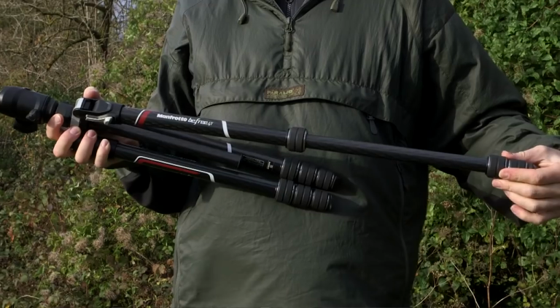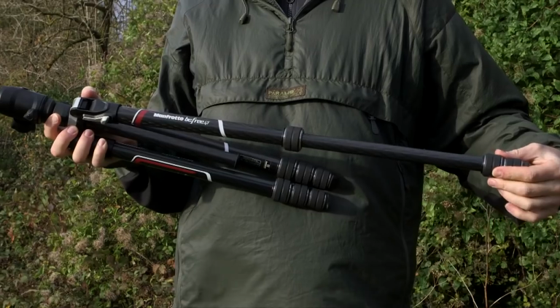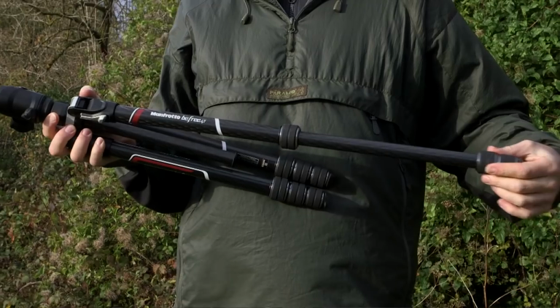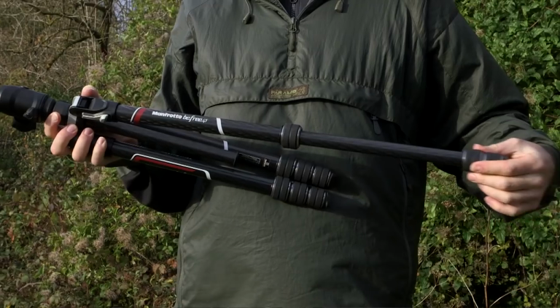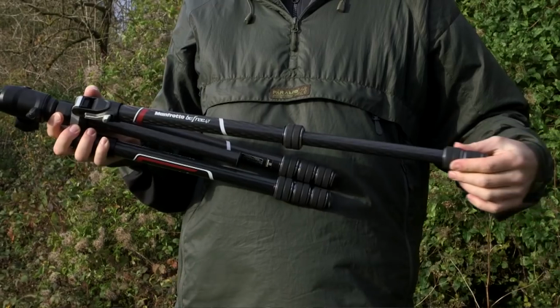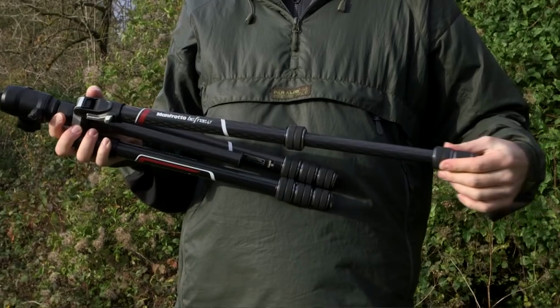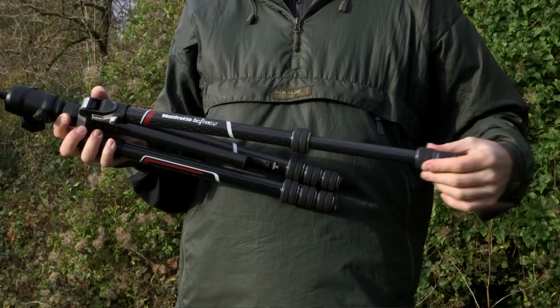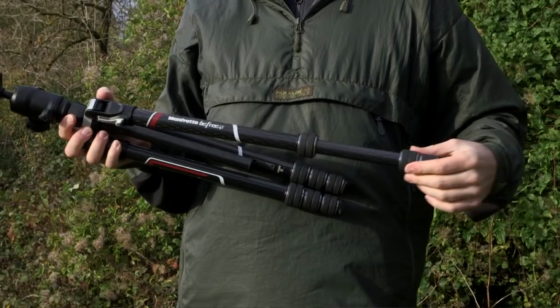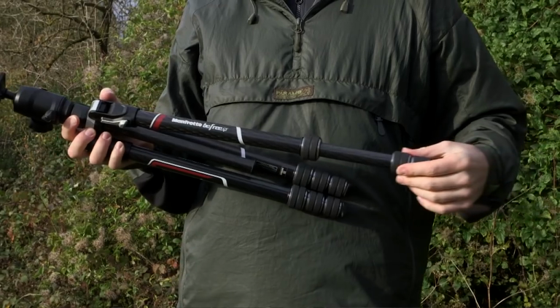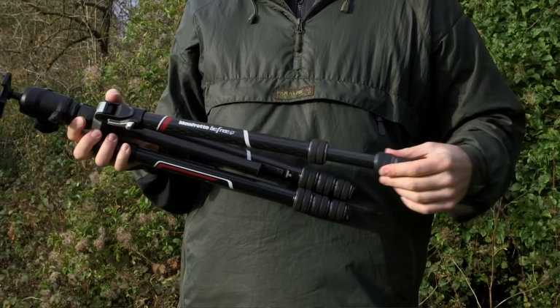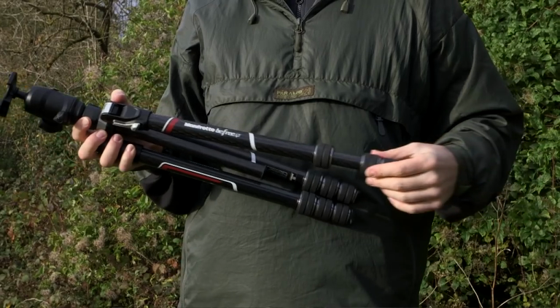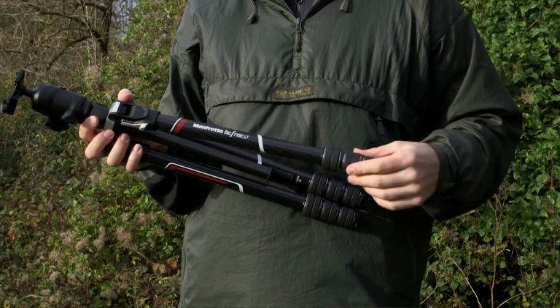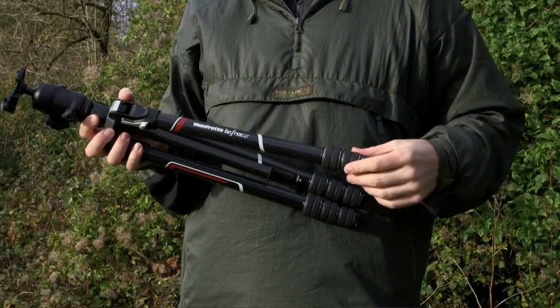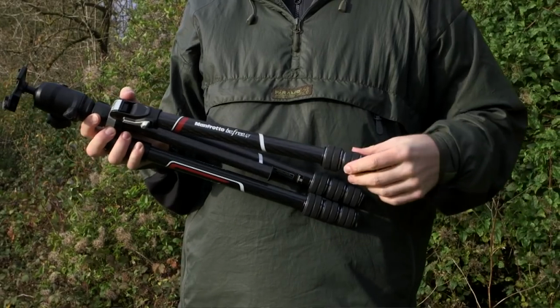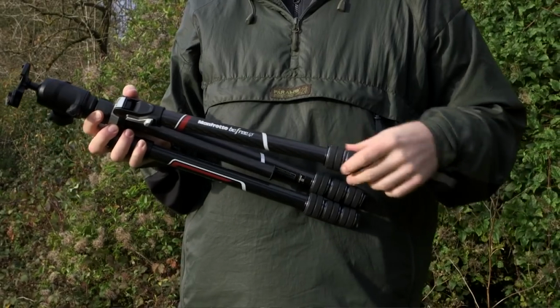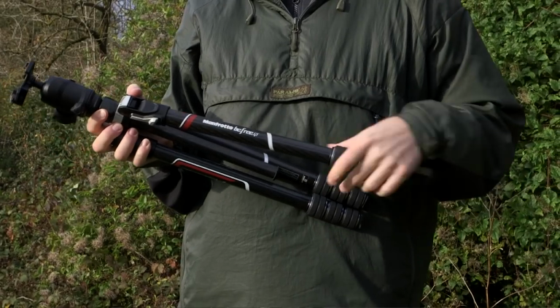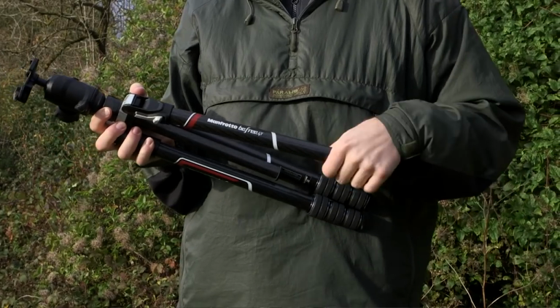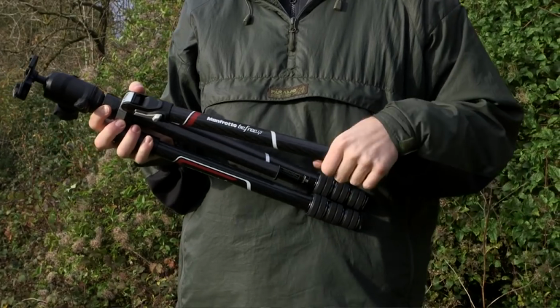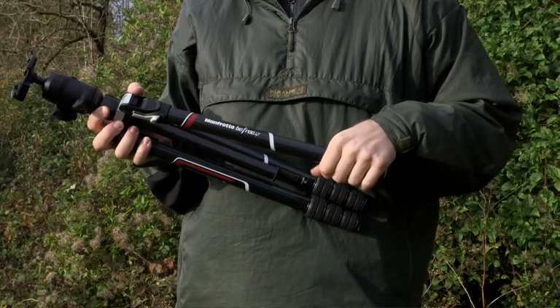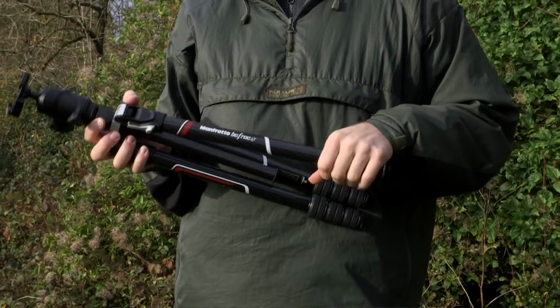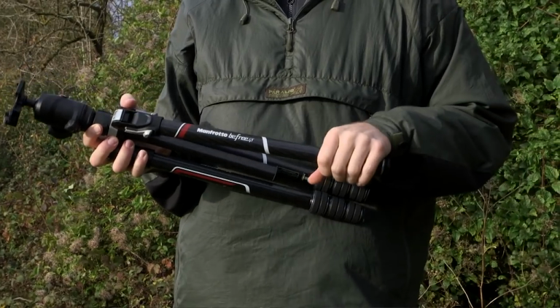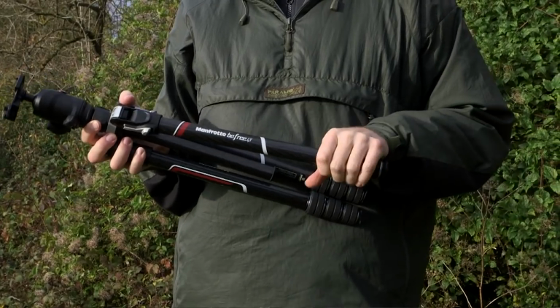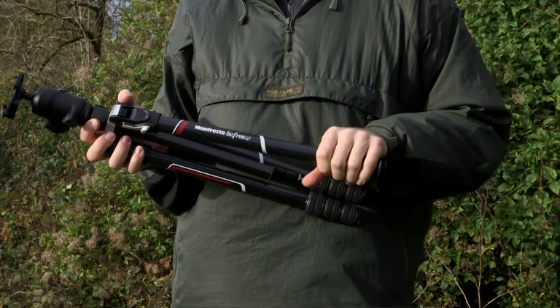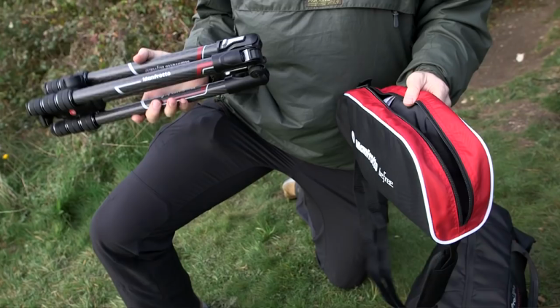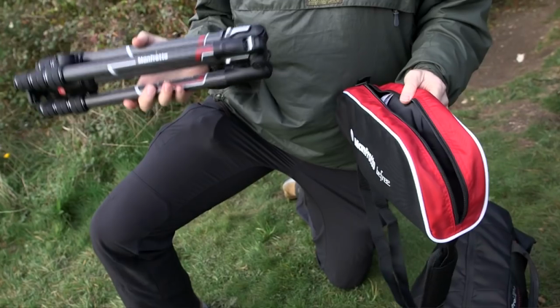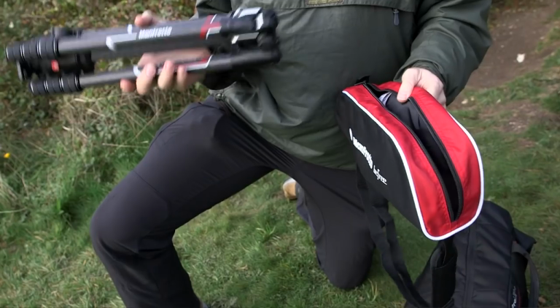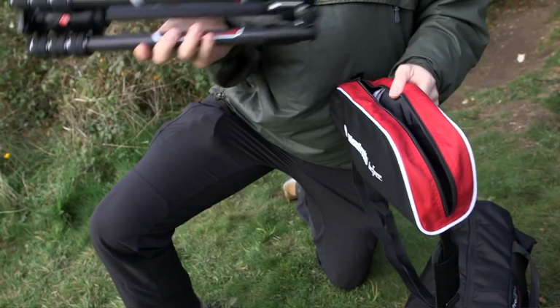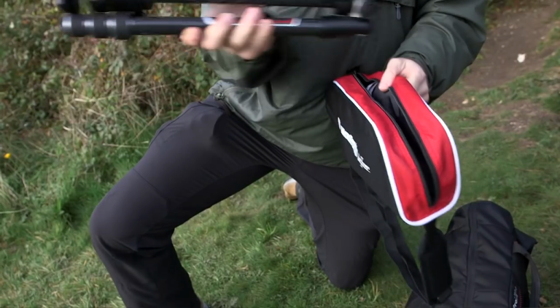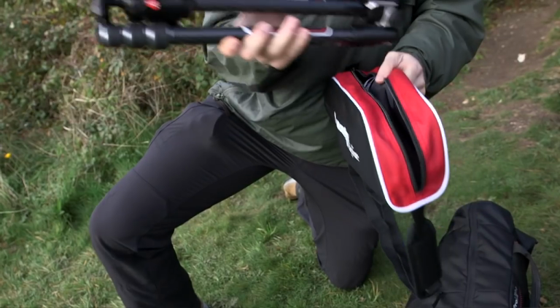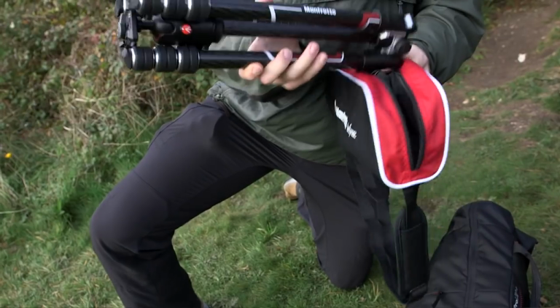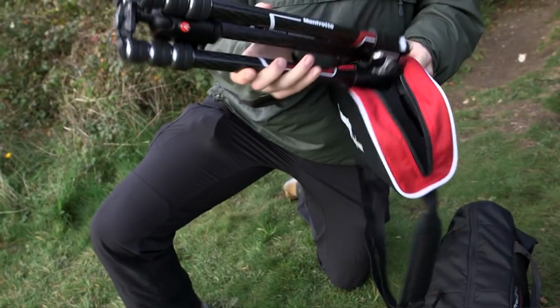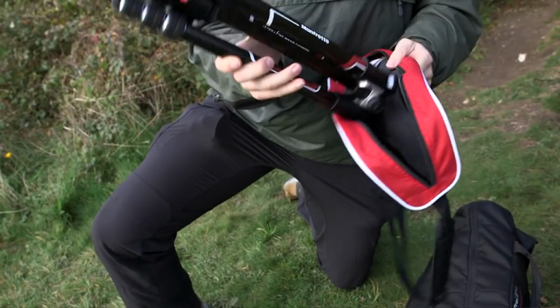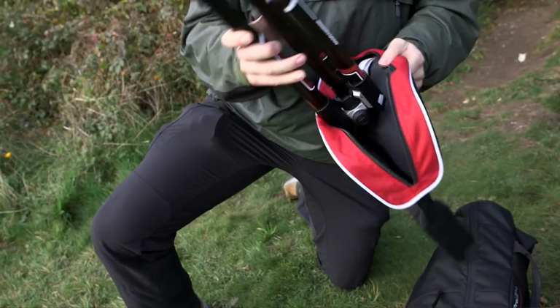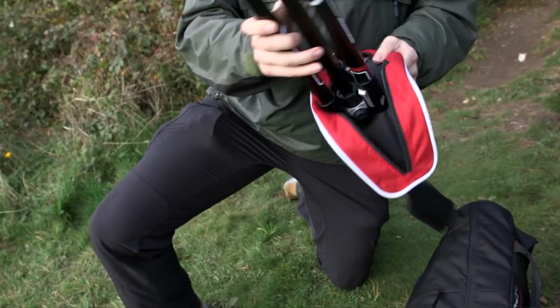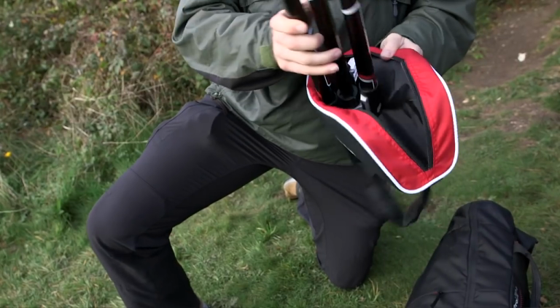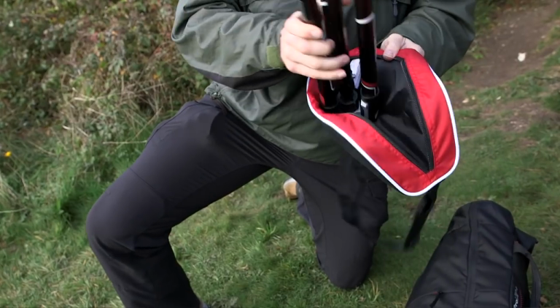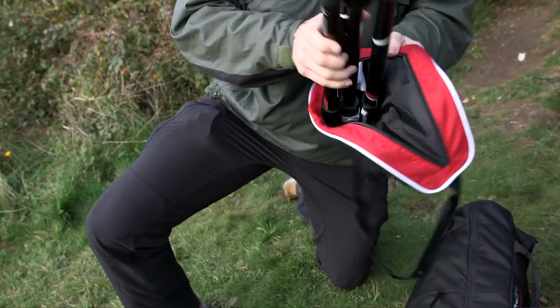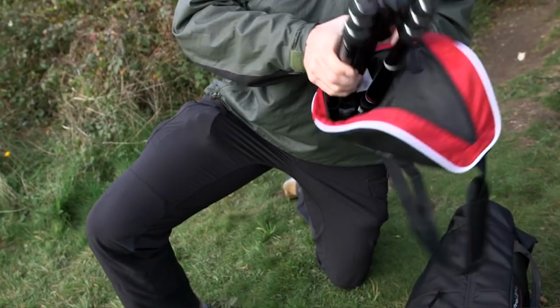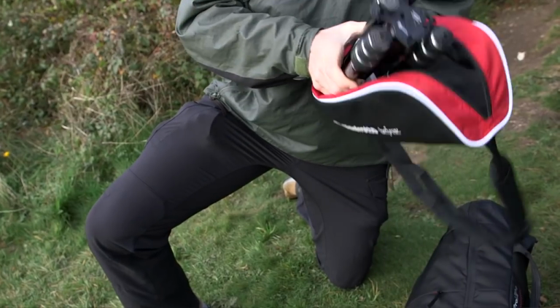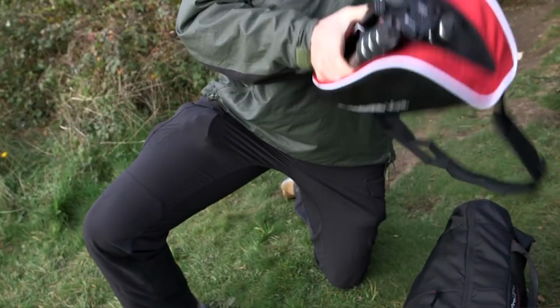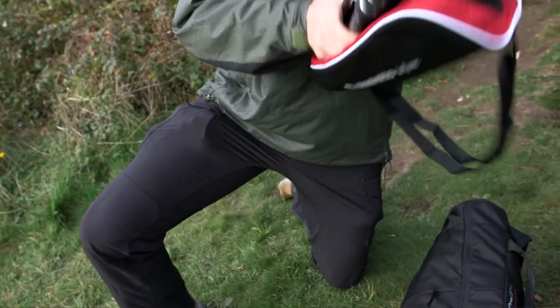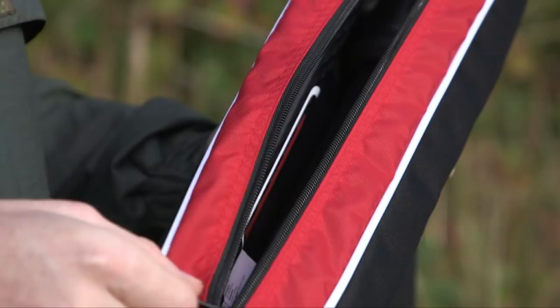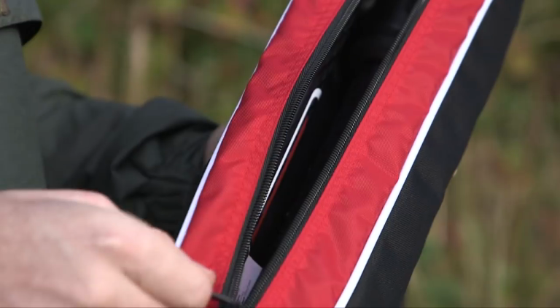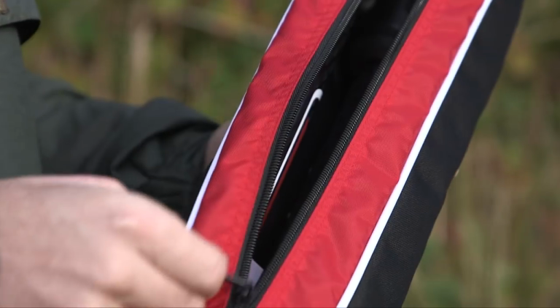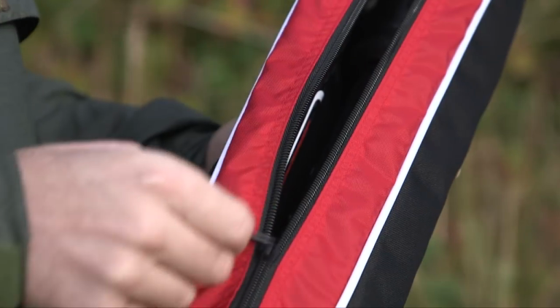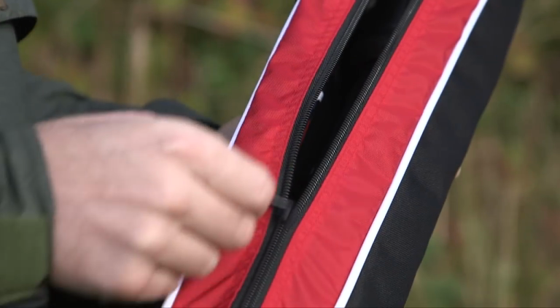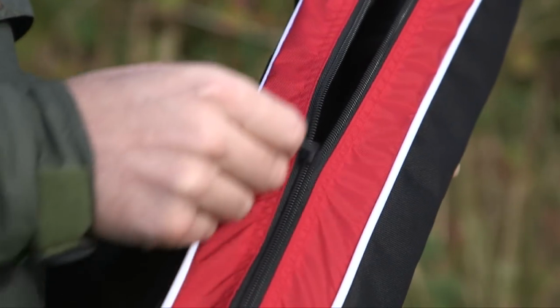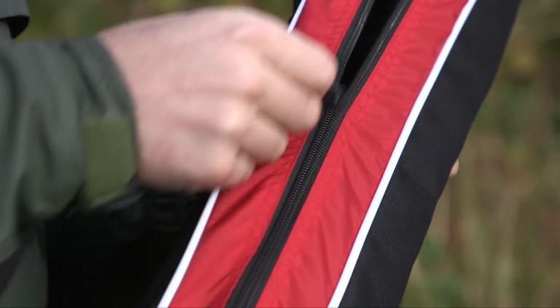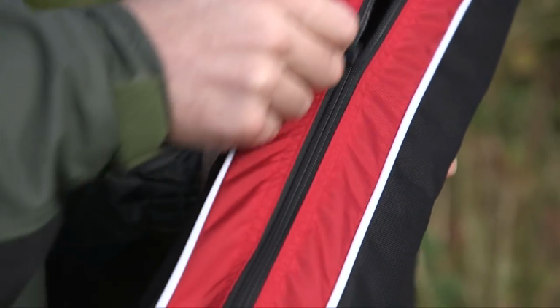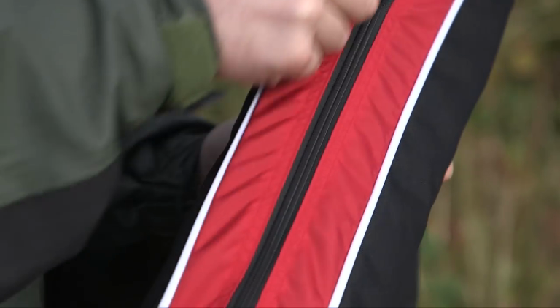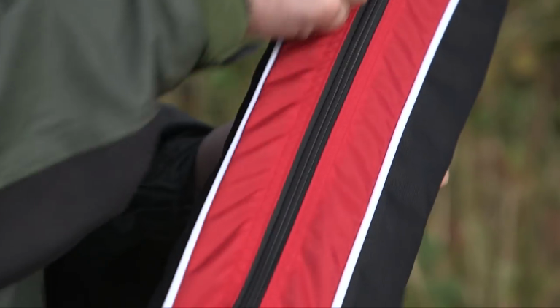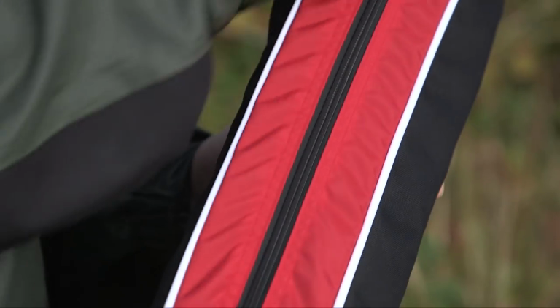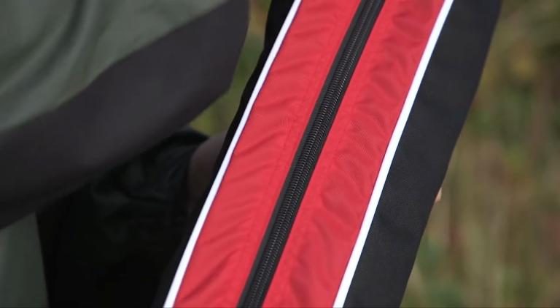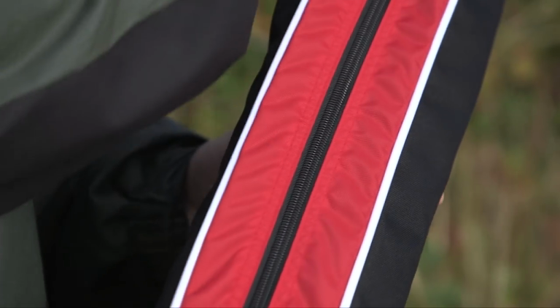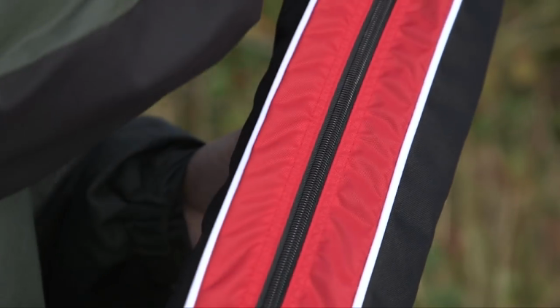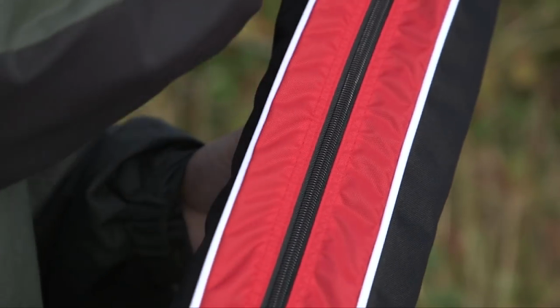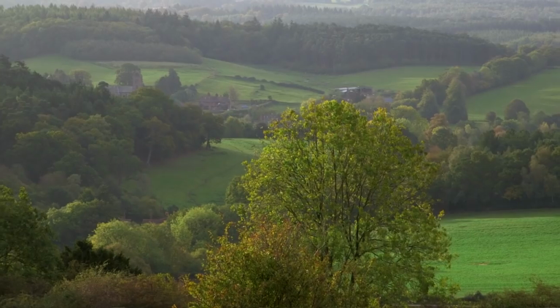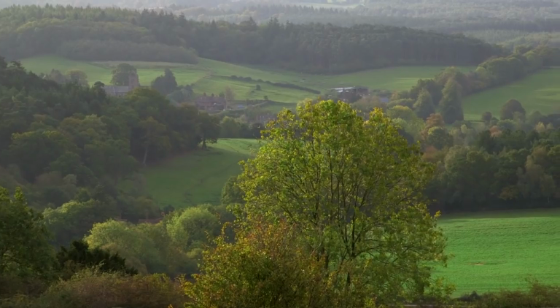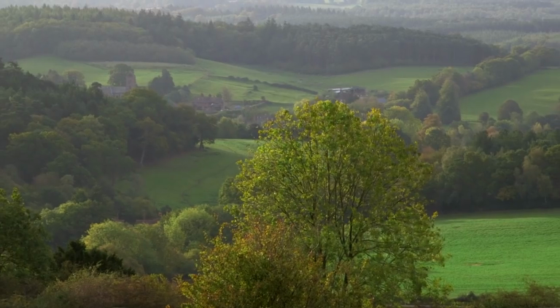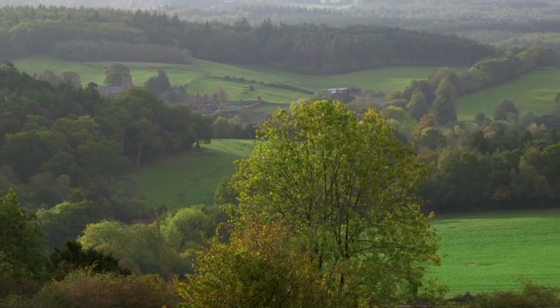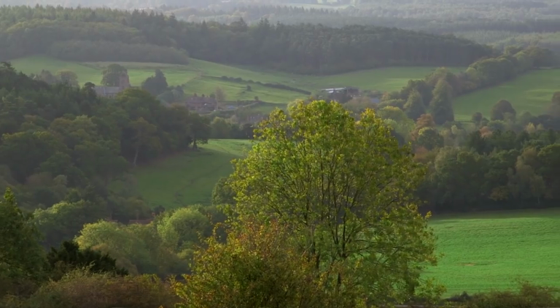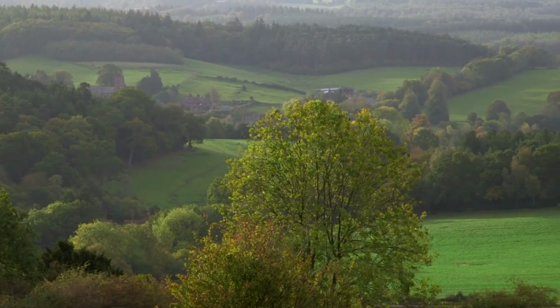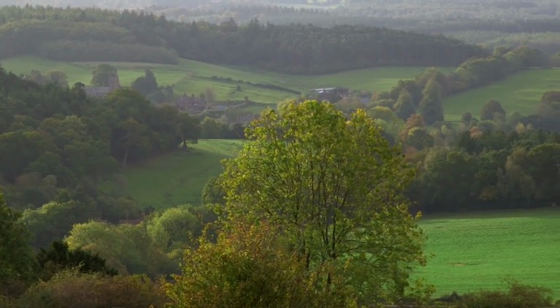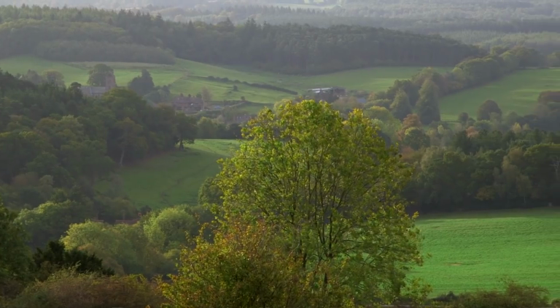But it folds up really small, and that's brilliant because if a small tripod doesn't get in the way, that means you're more likely to take it.